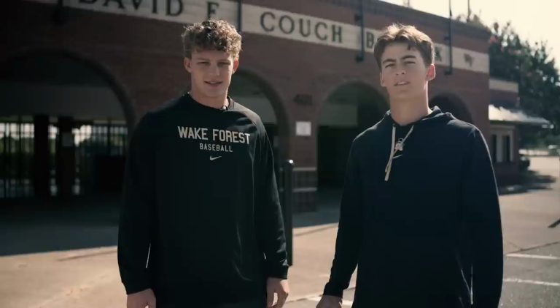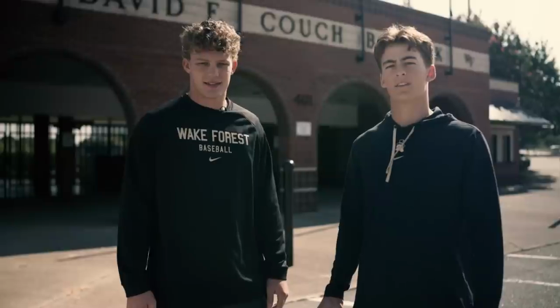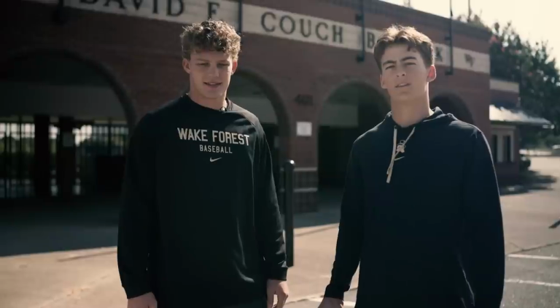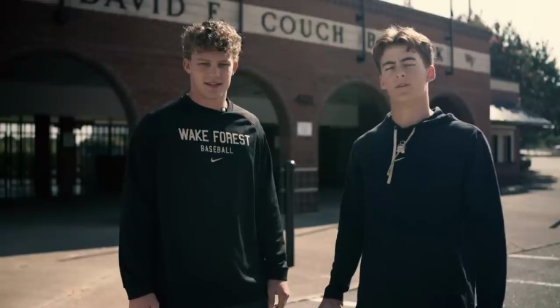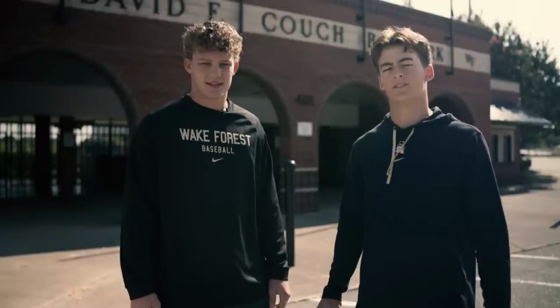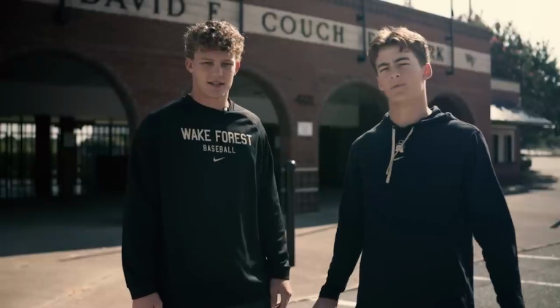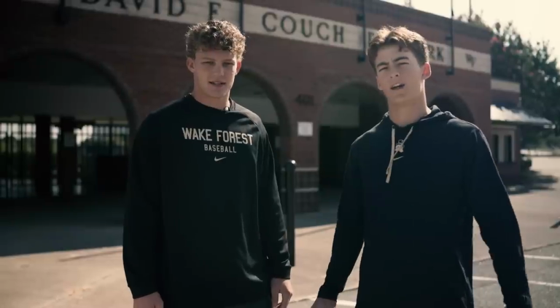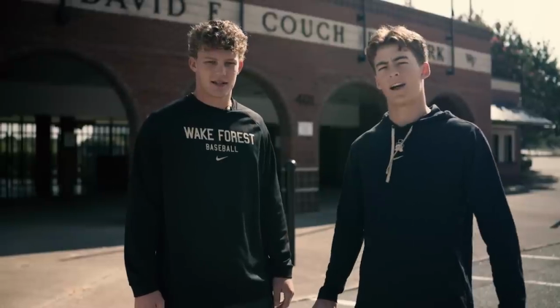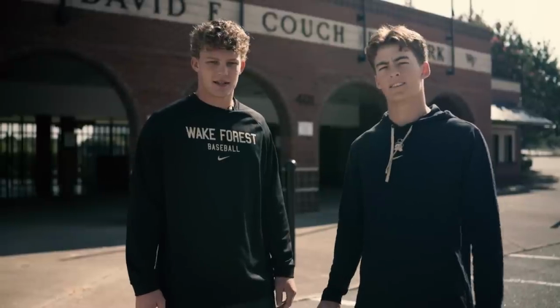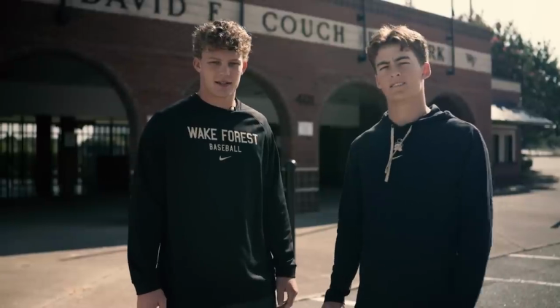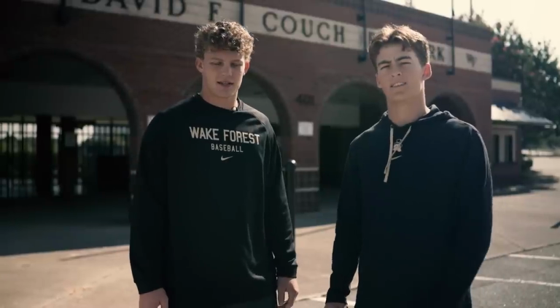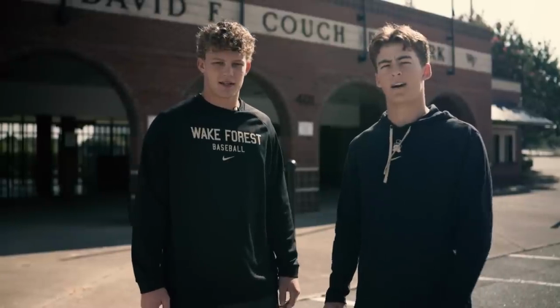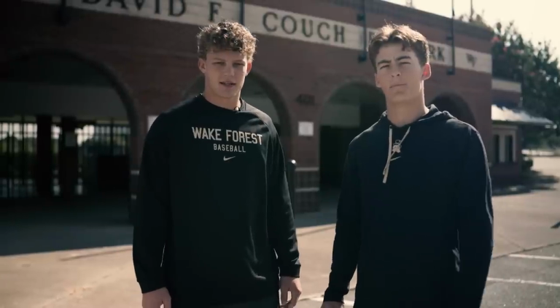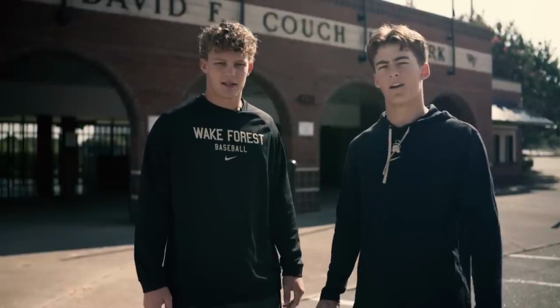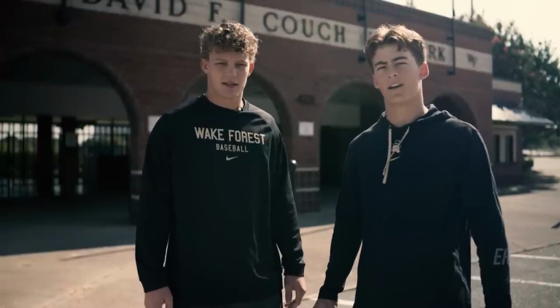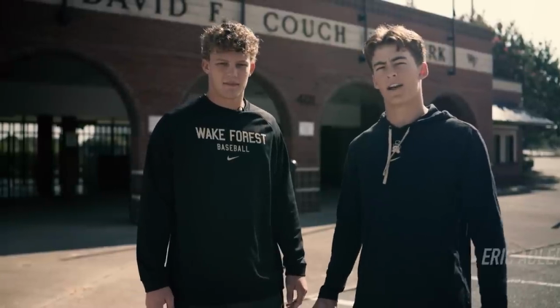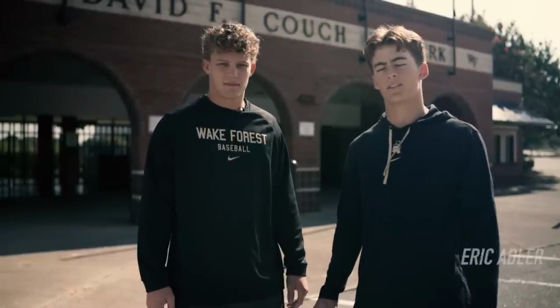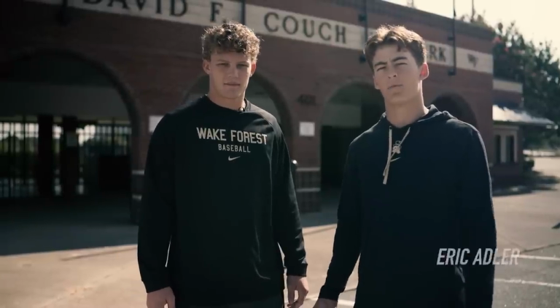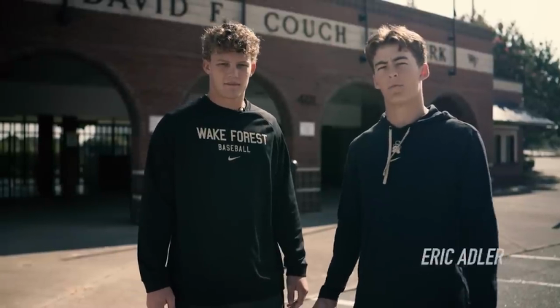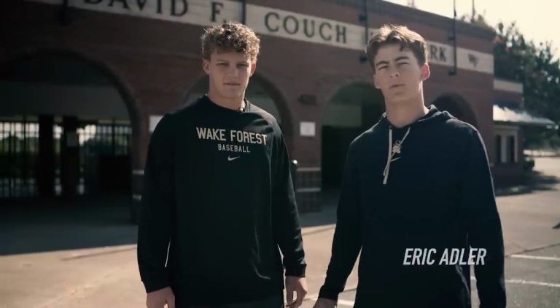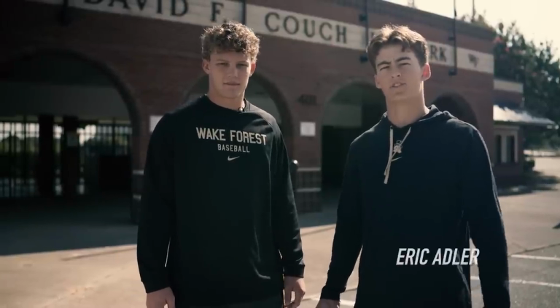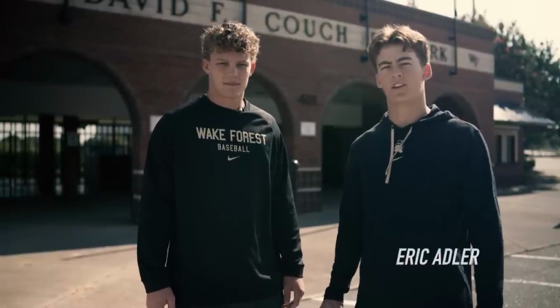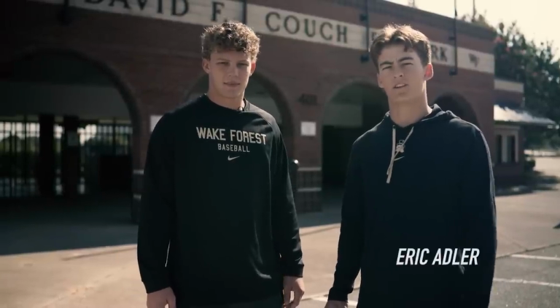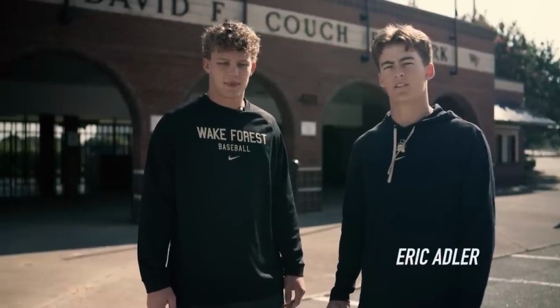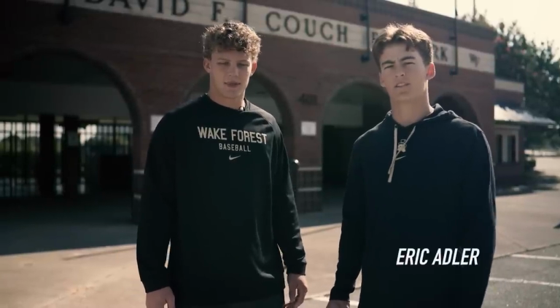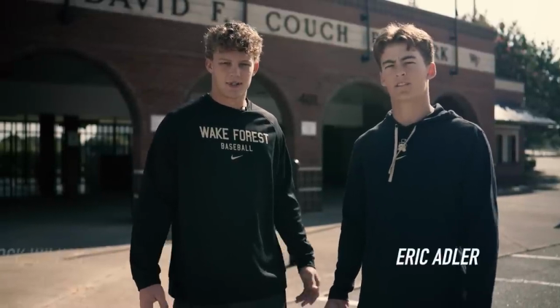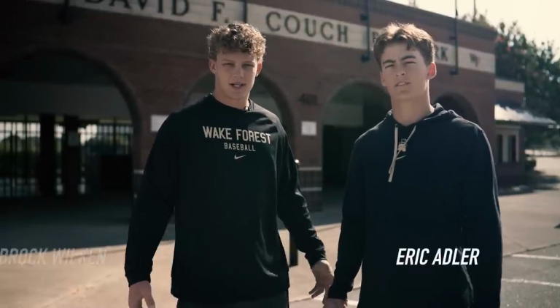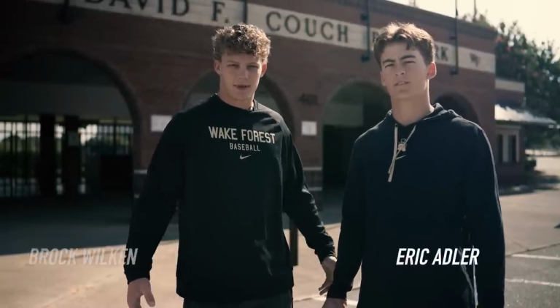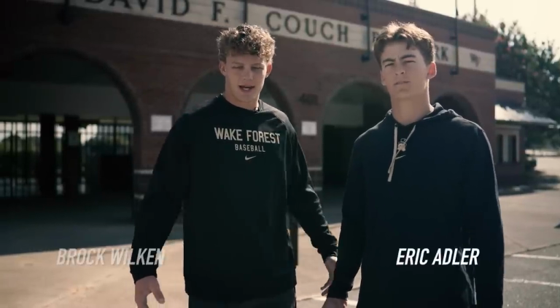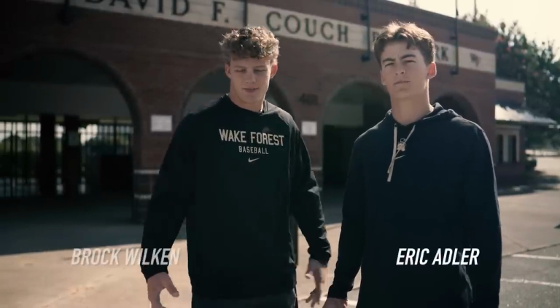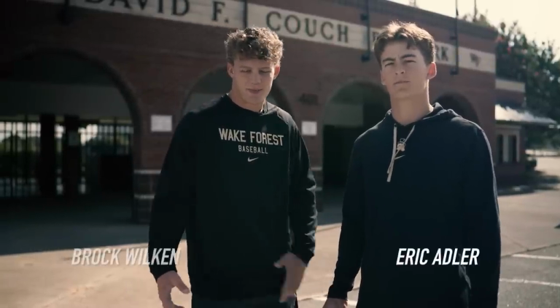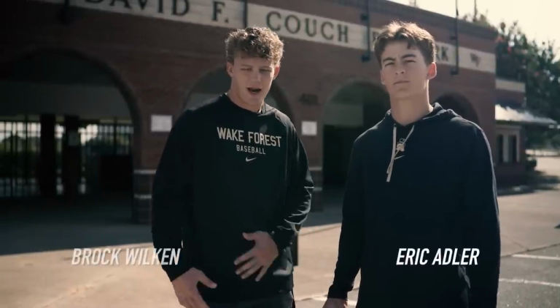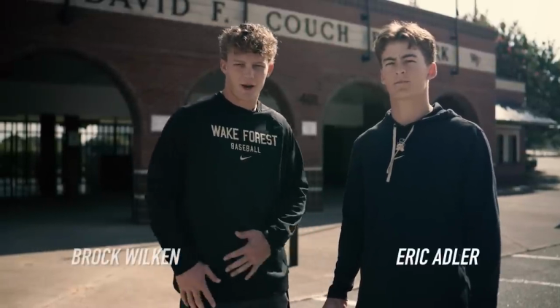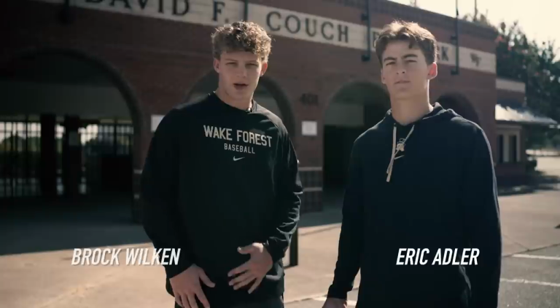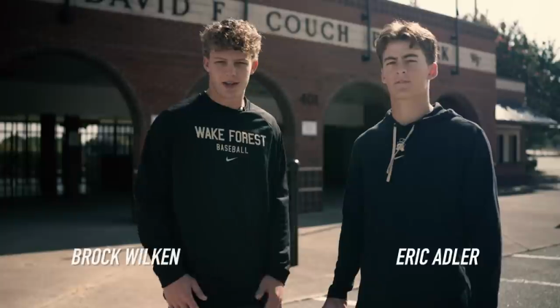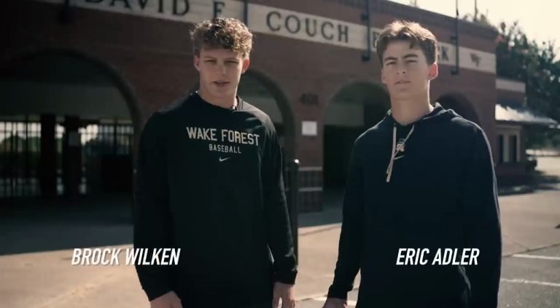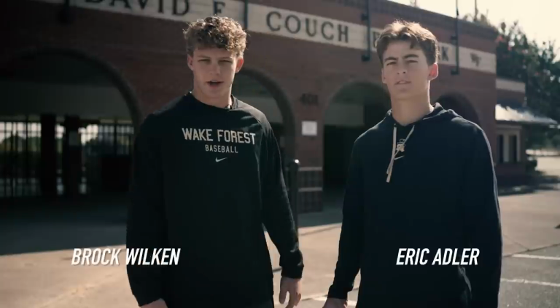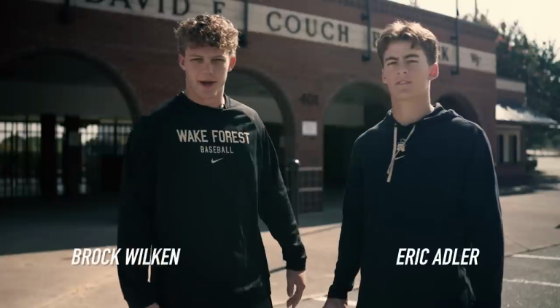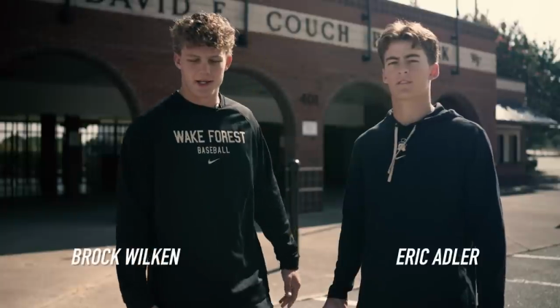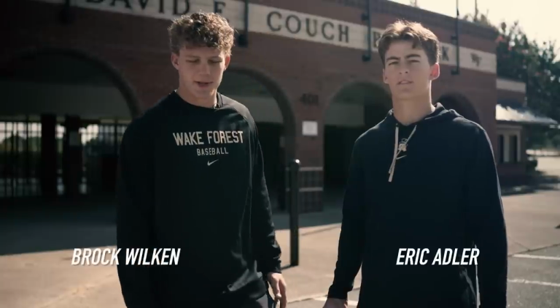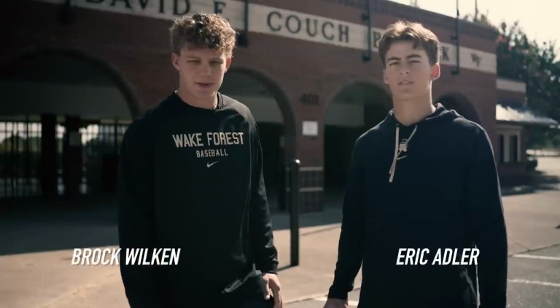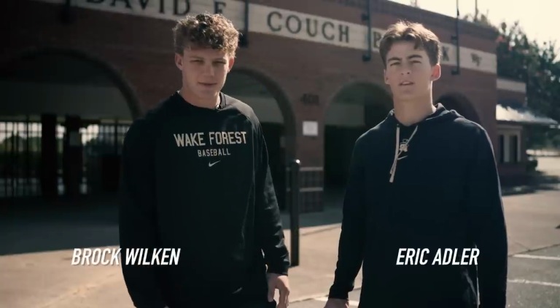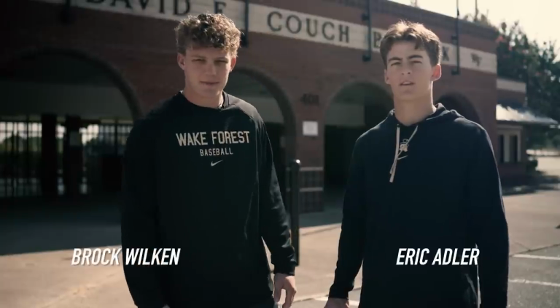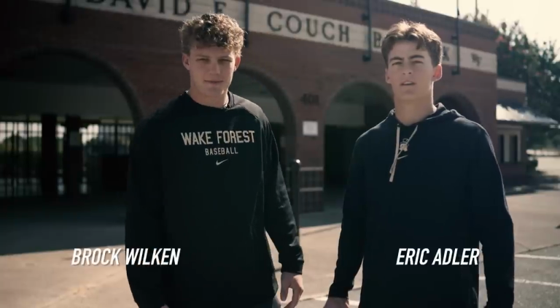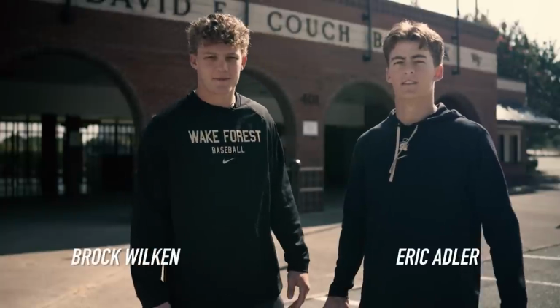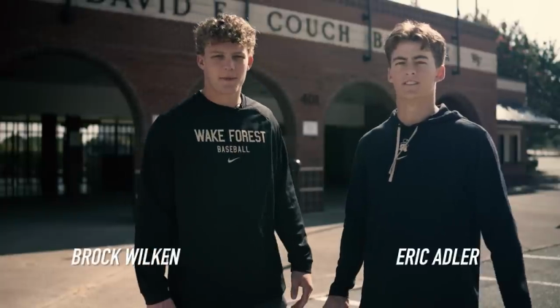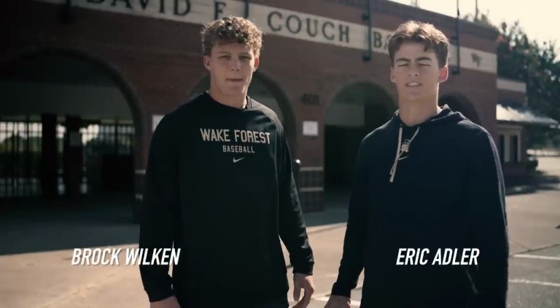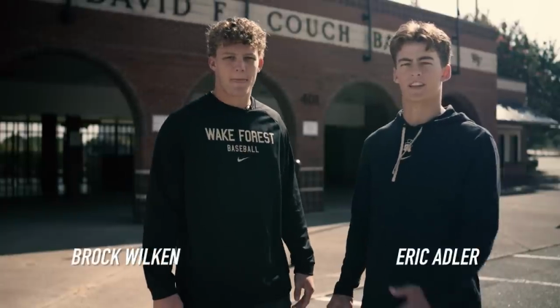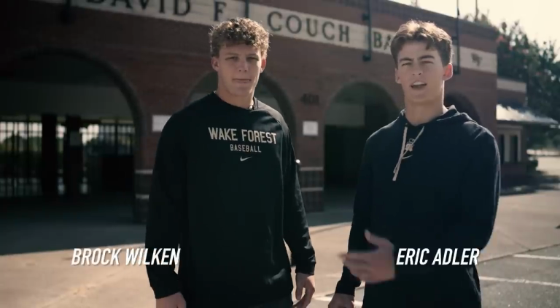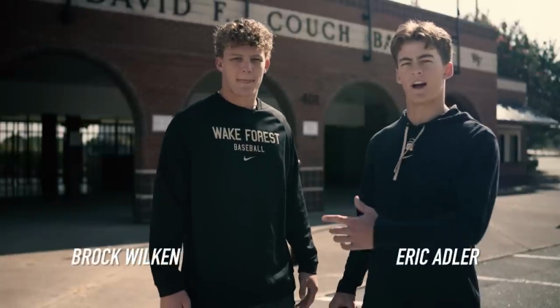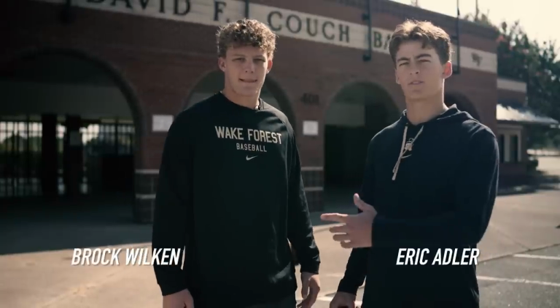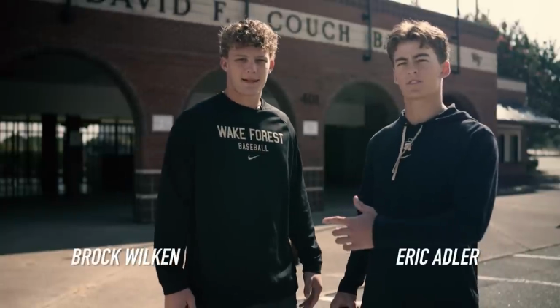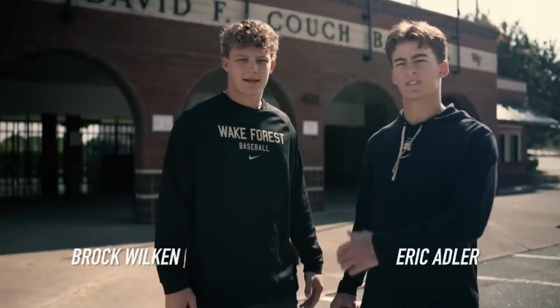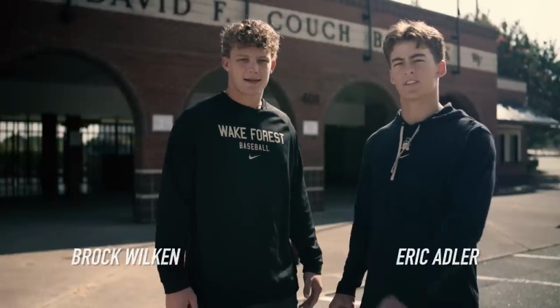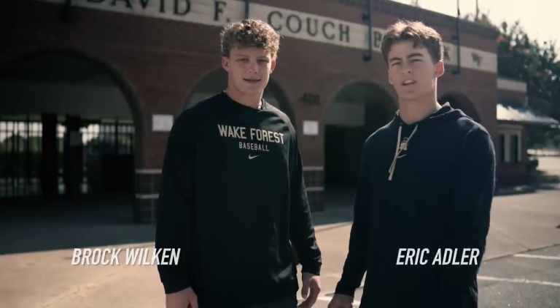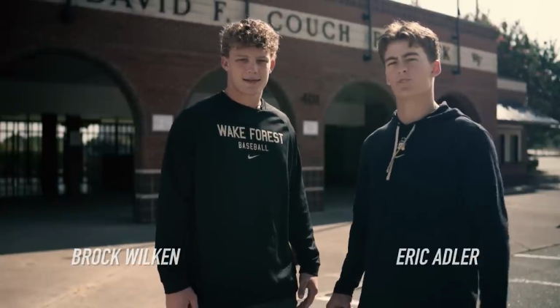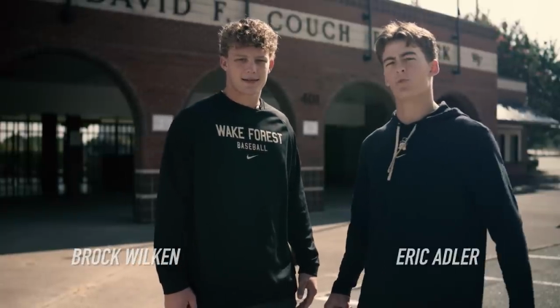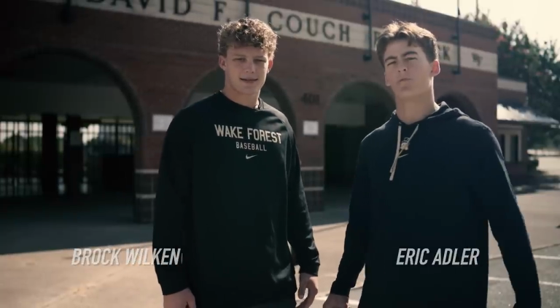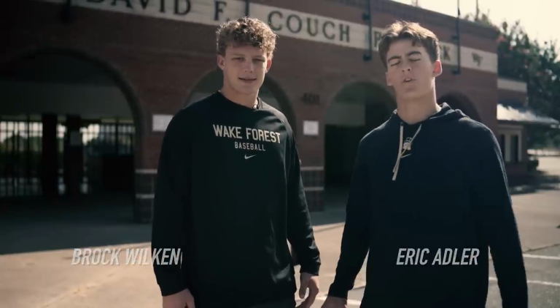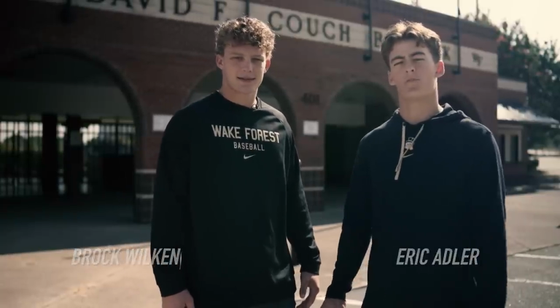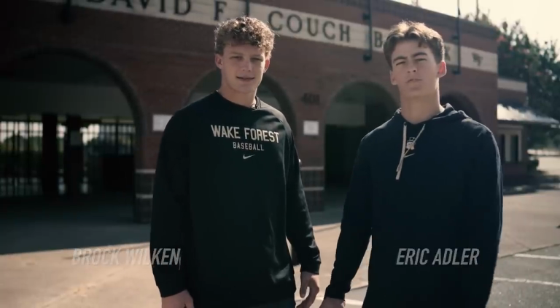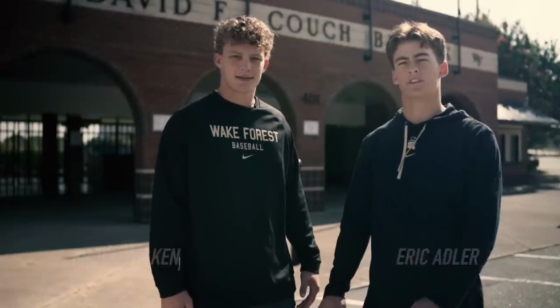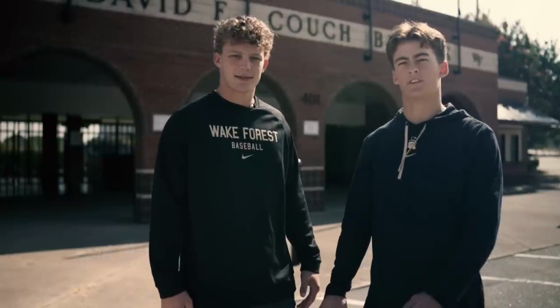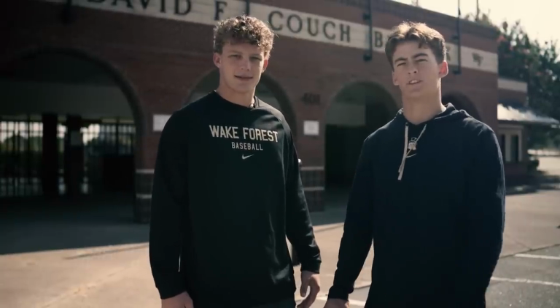What's up guys? I'm Eric Adler. I'm a pitcher here. What's up guys? Brock Wilkin, third baseman. This is the couch. Let's take a tour of our facilities.